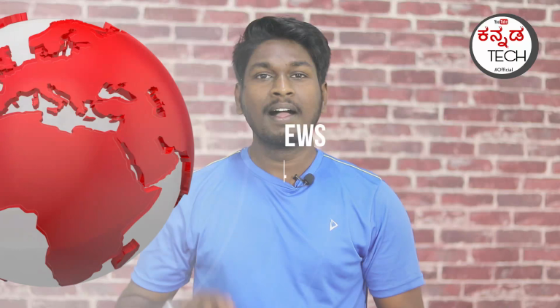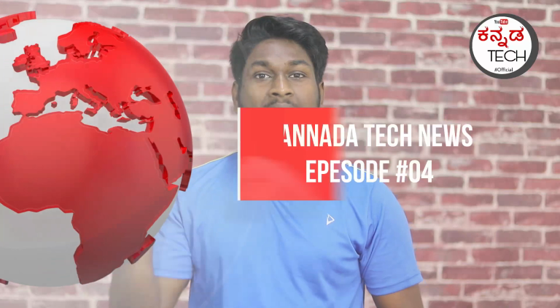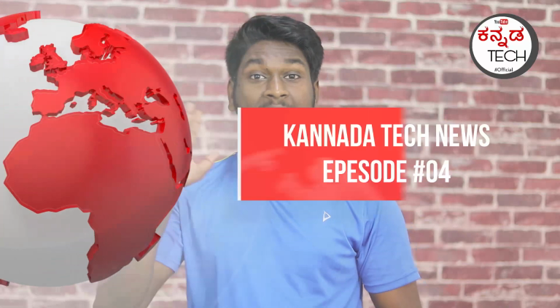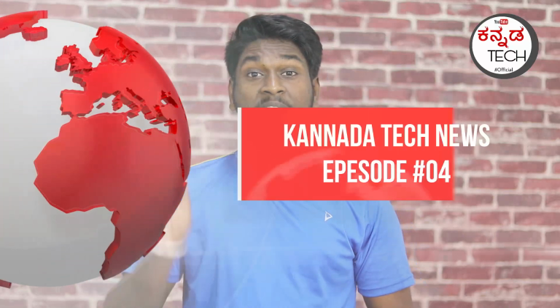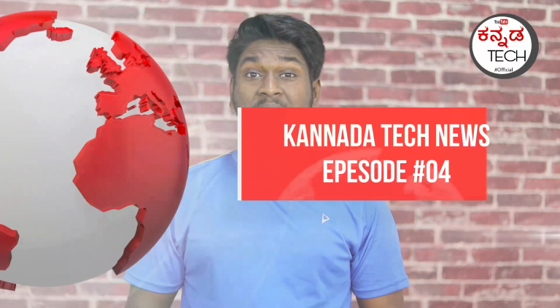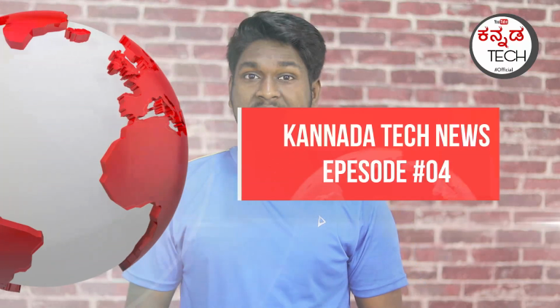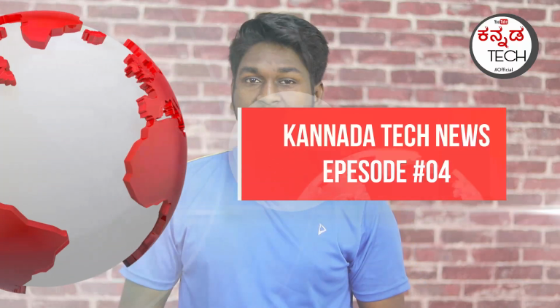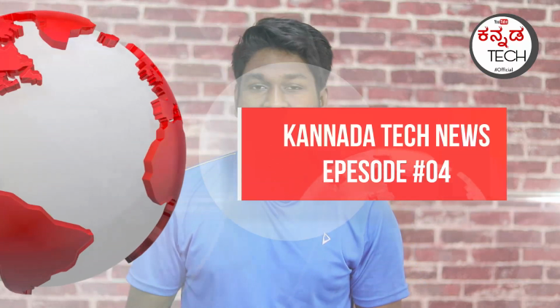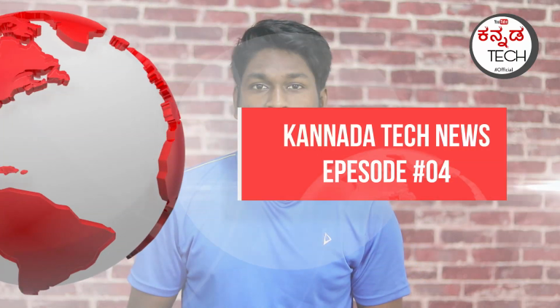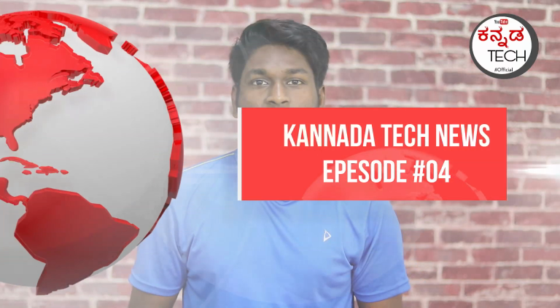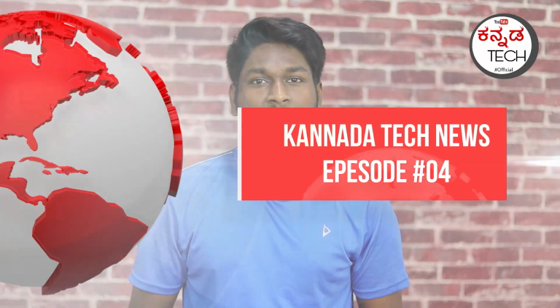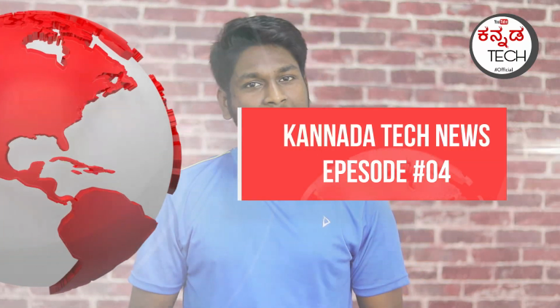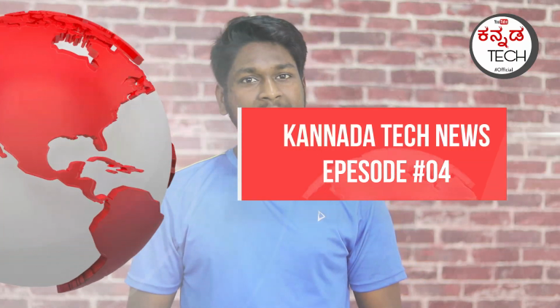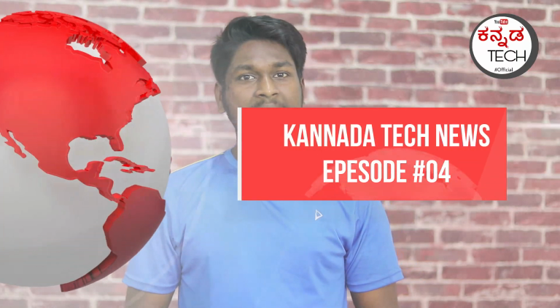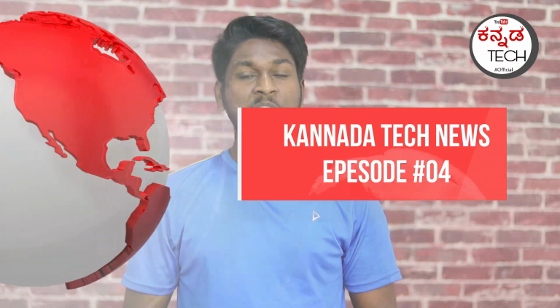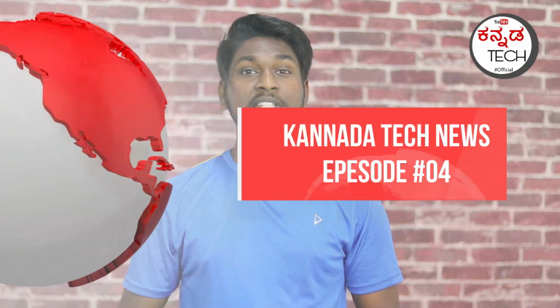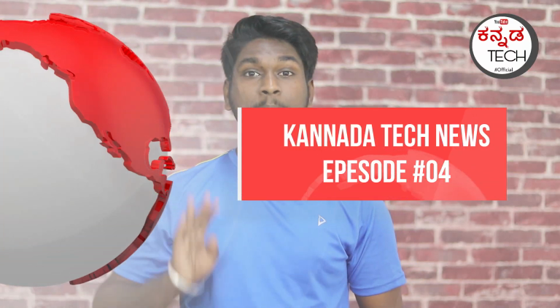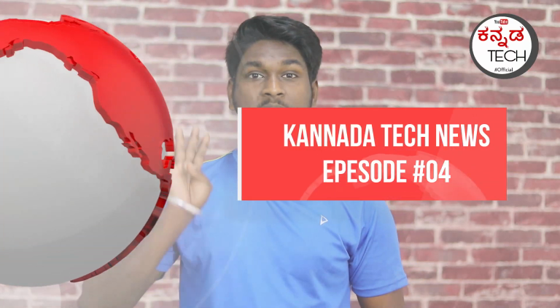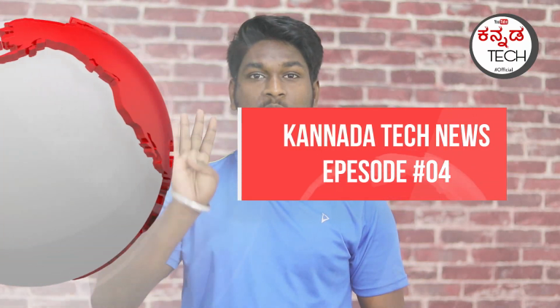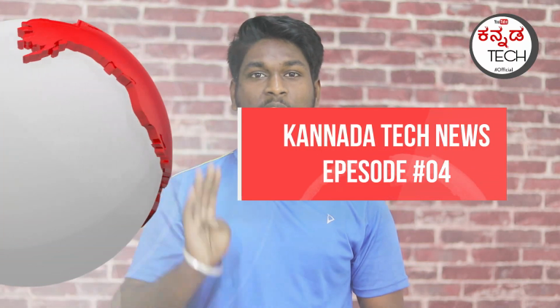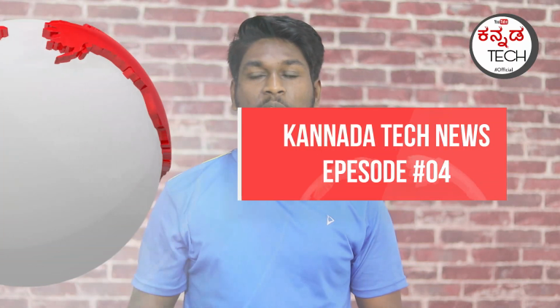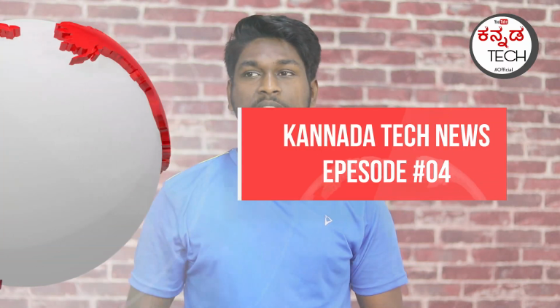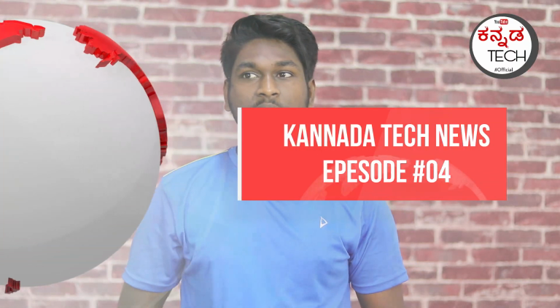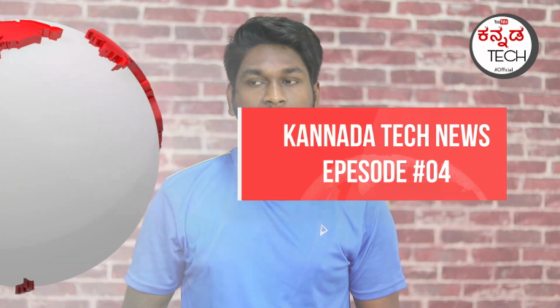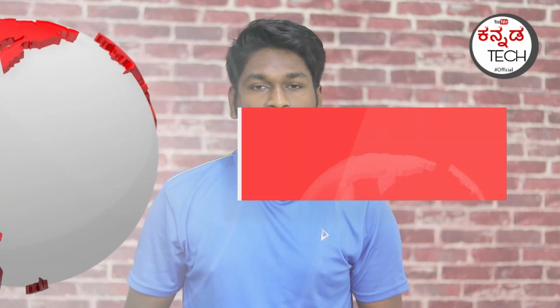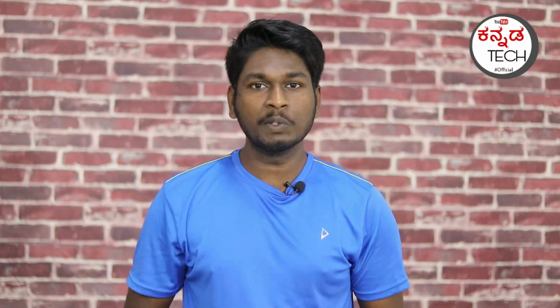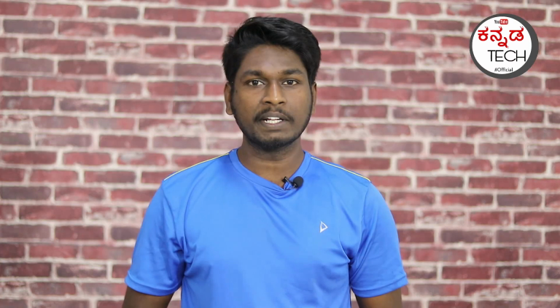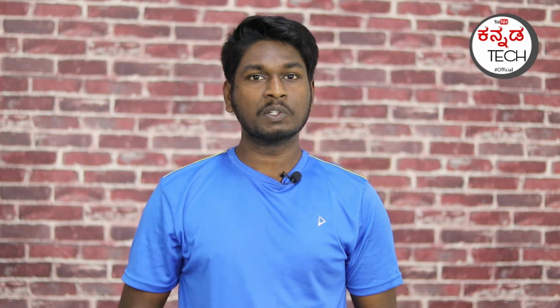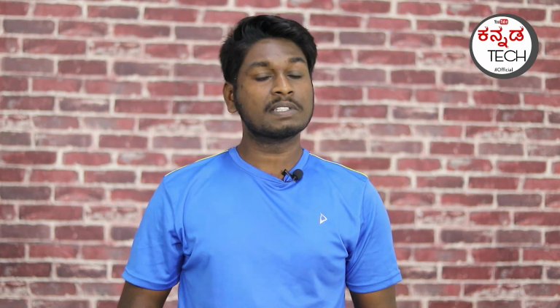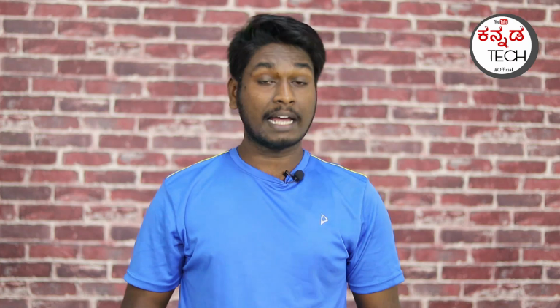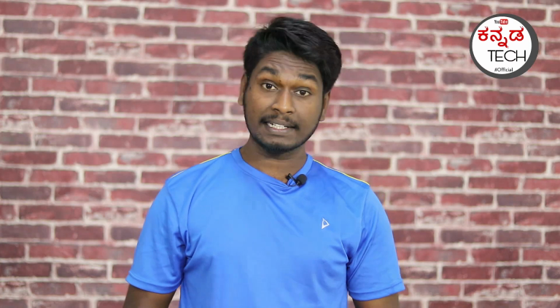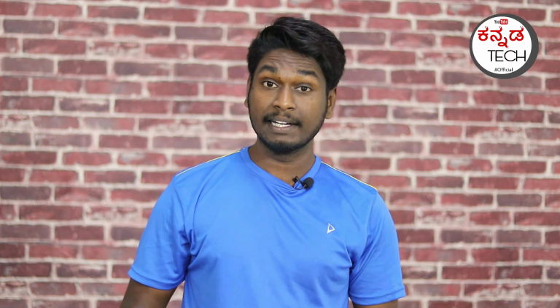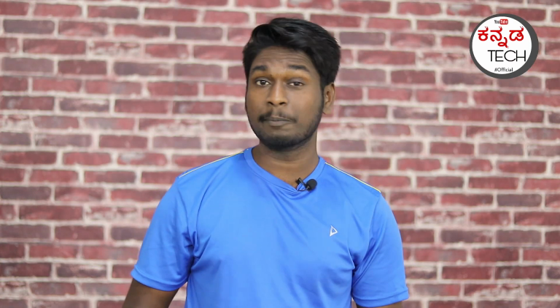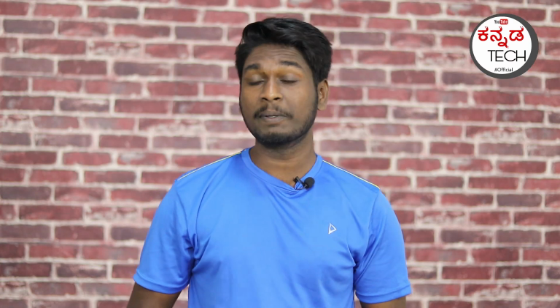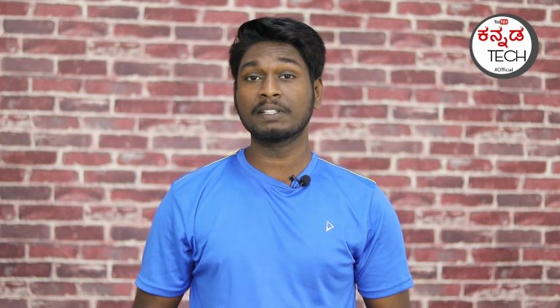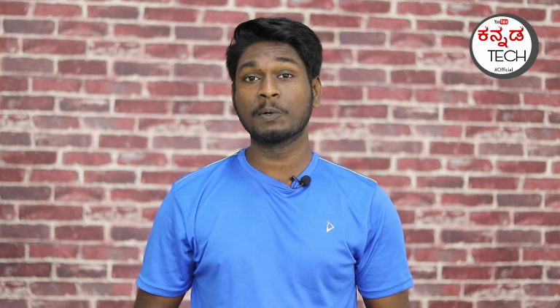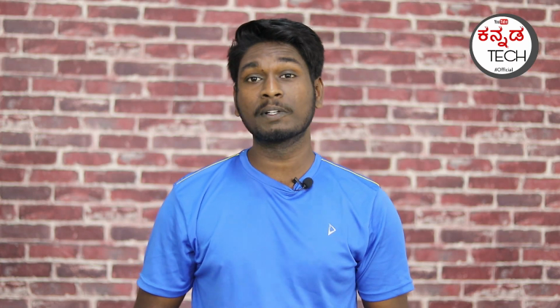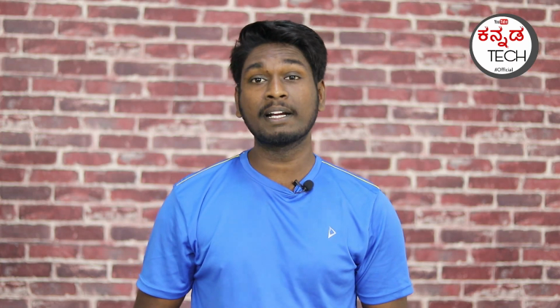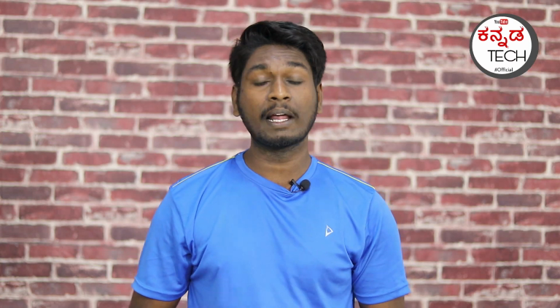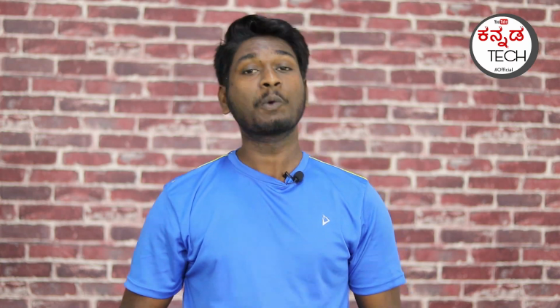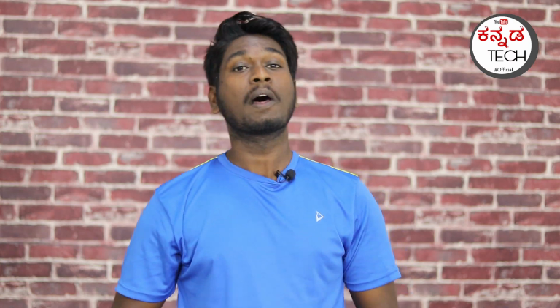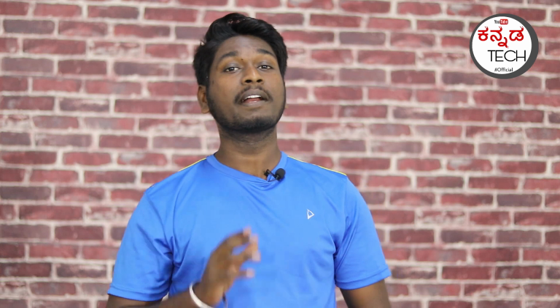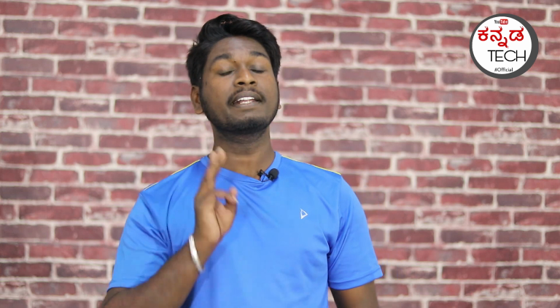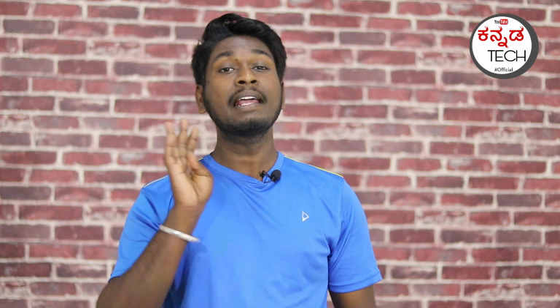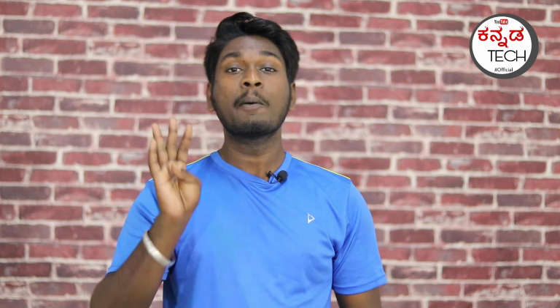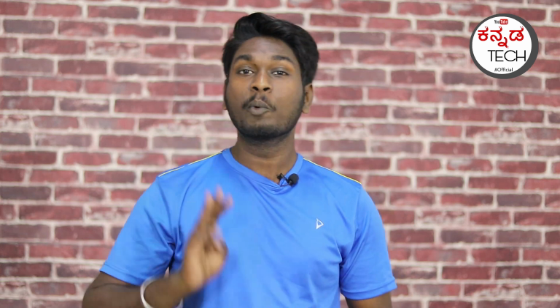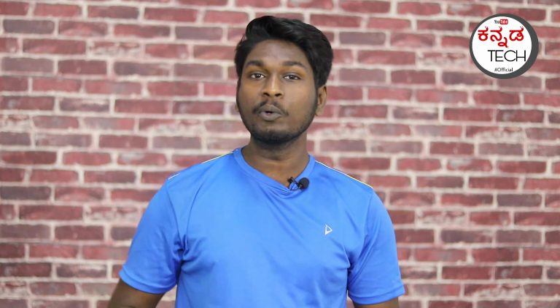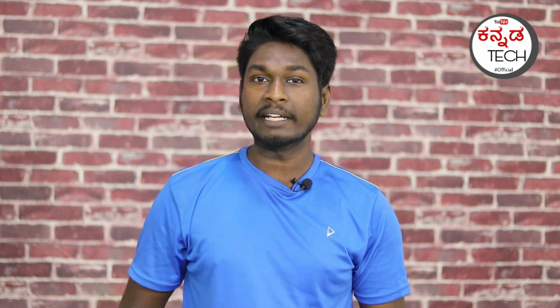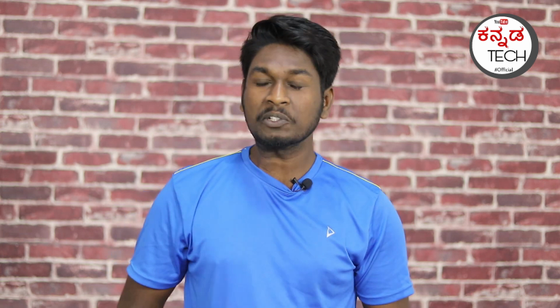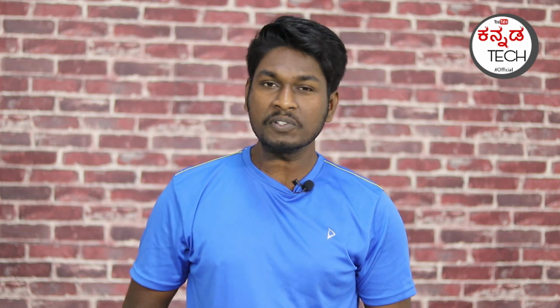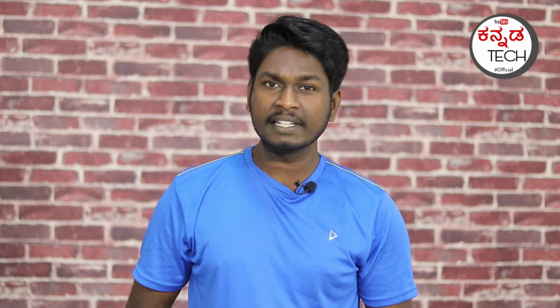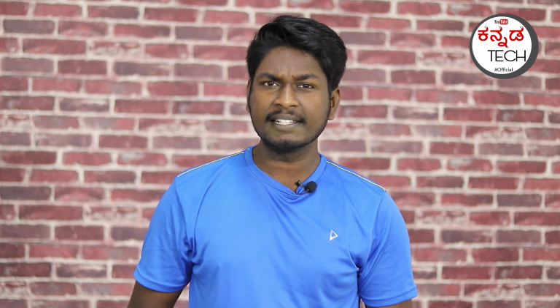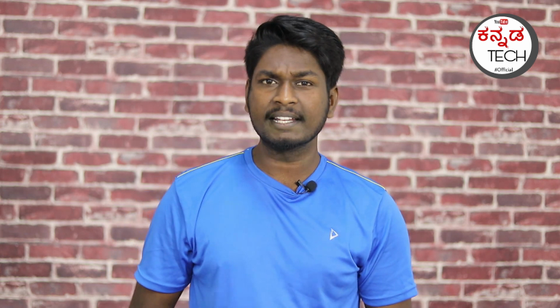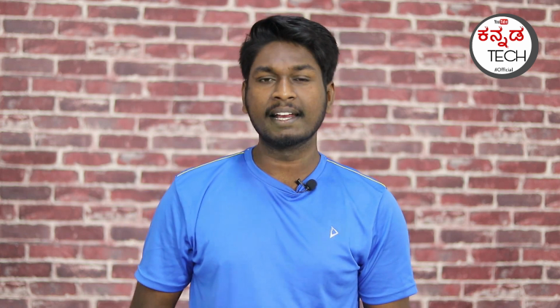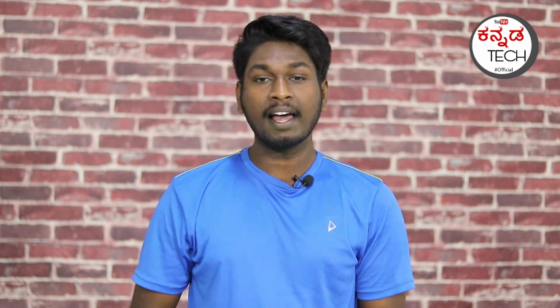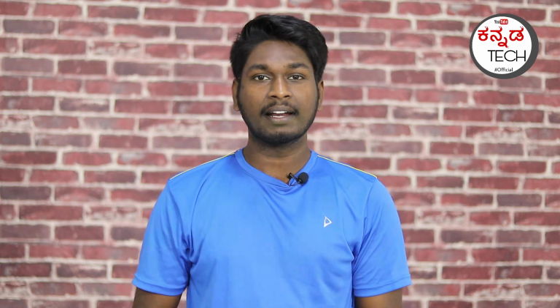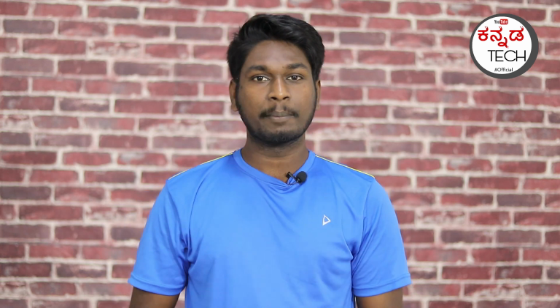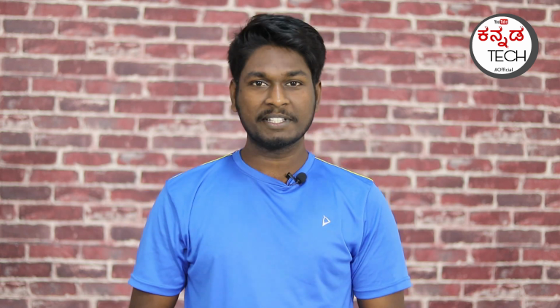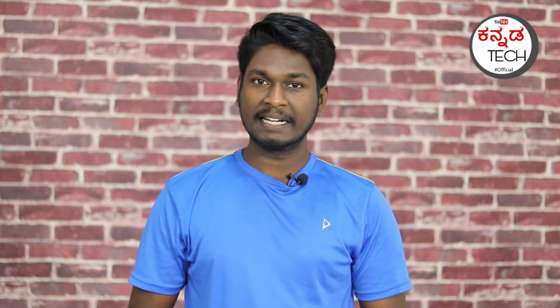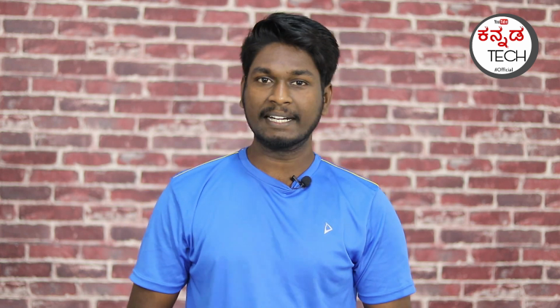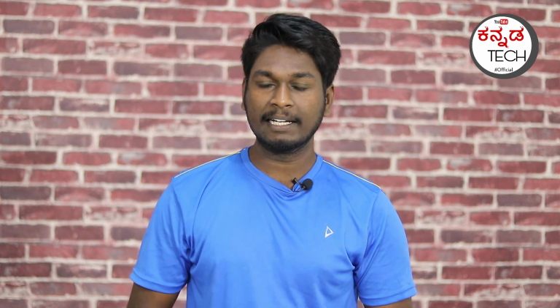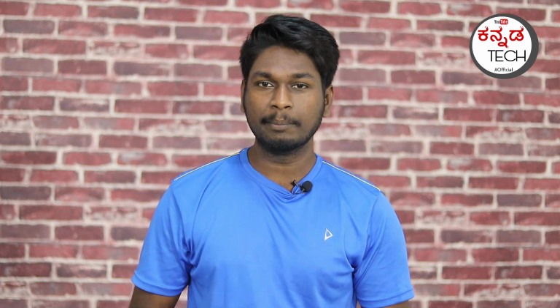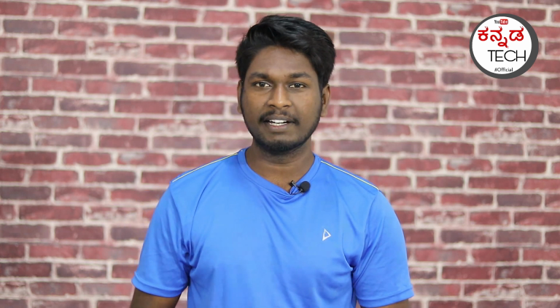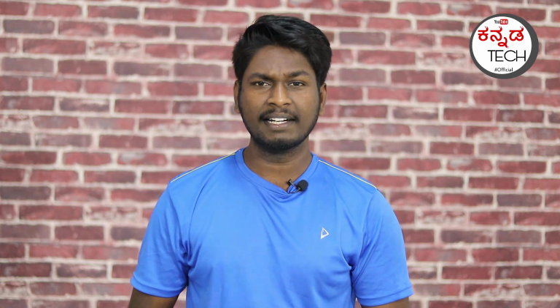Hello friends, welcome to Kanada Tech News Episode 4. This is a Tech News segment, and I have already started our channel's Tech News series.